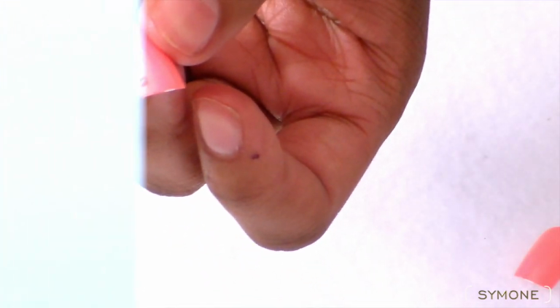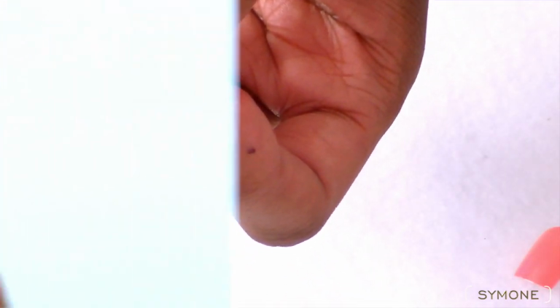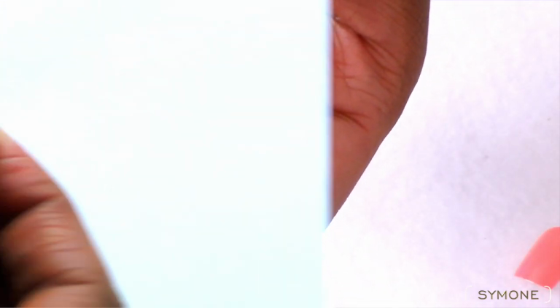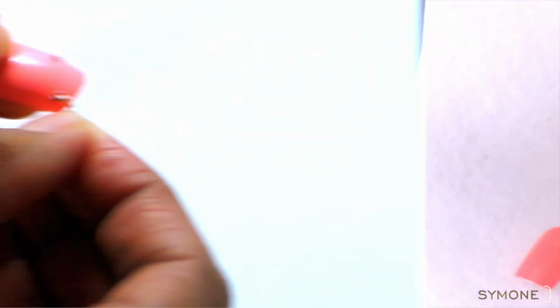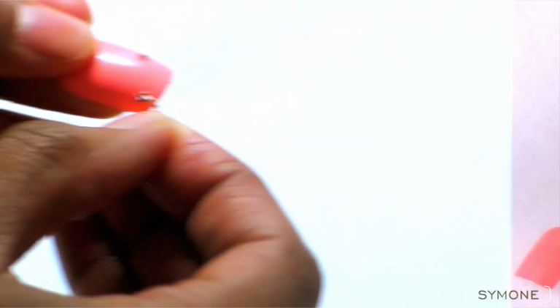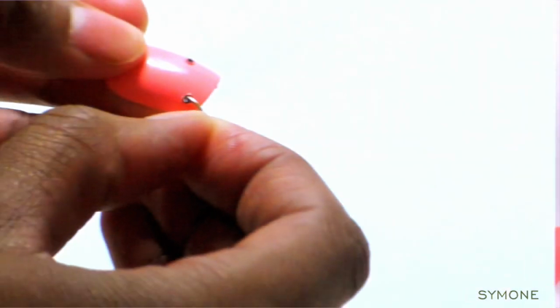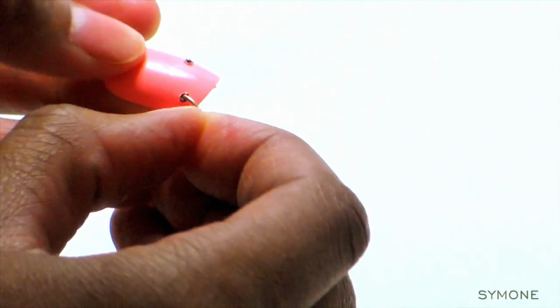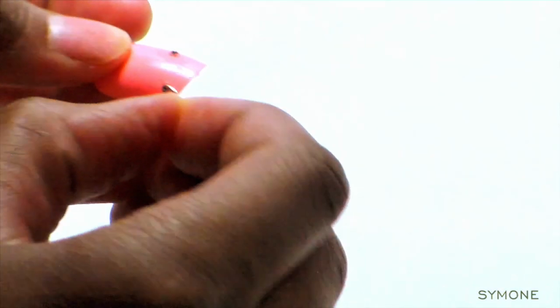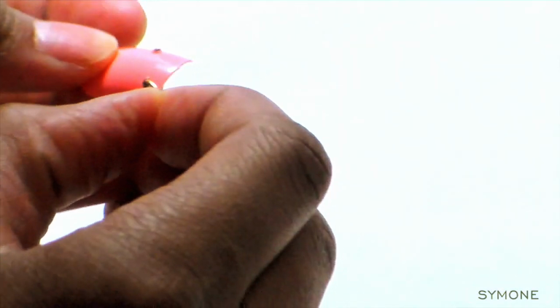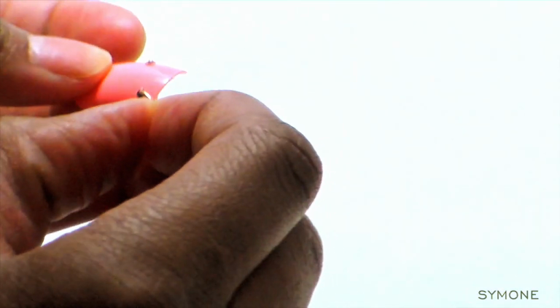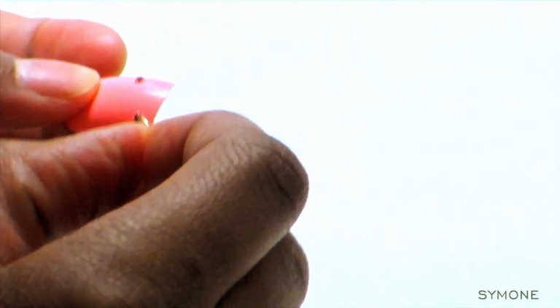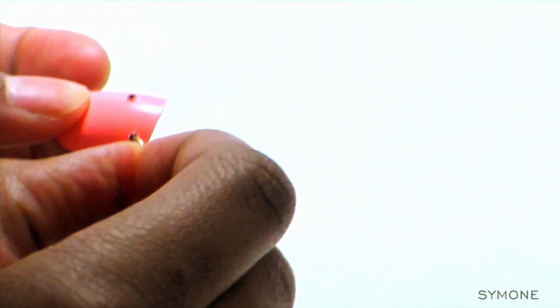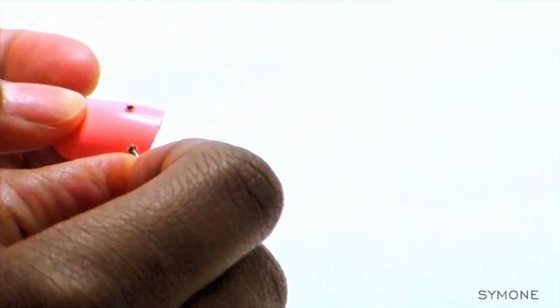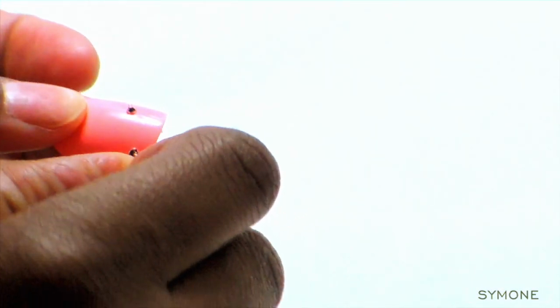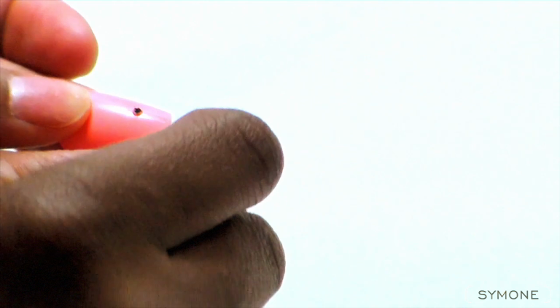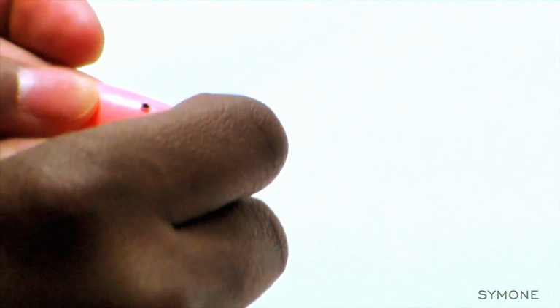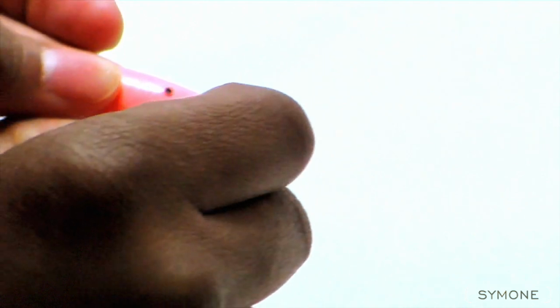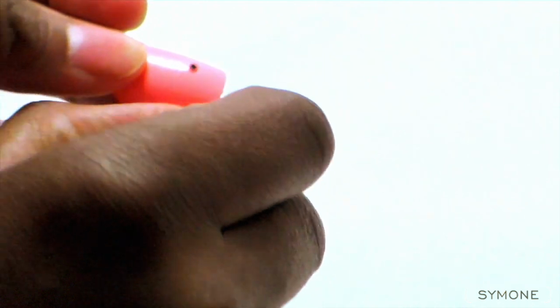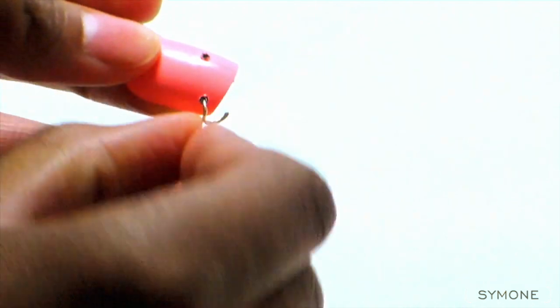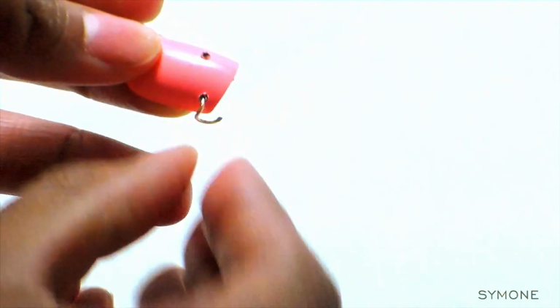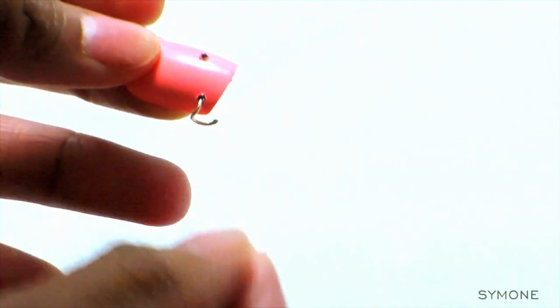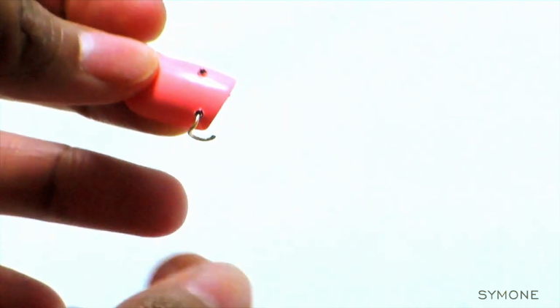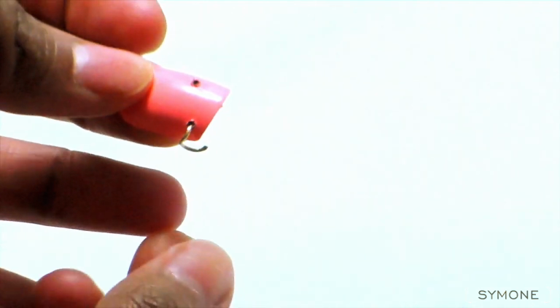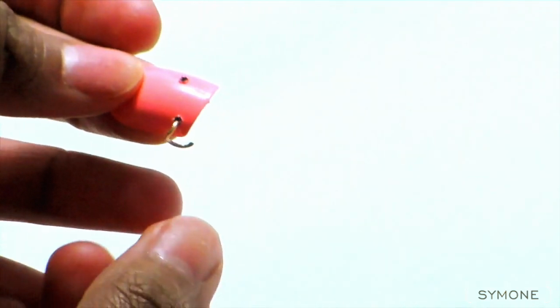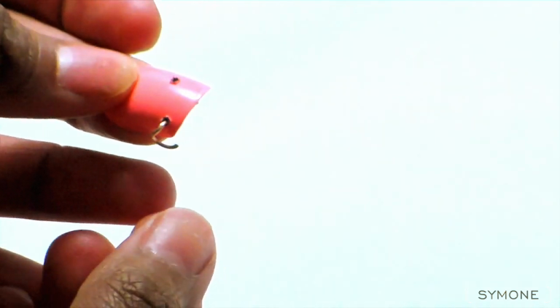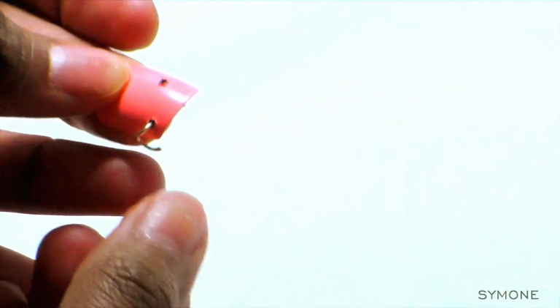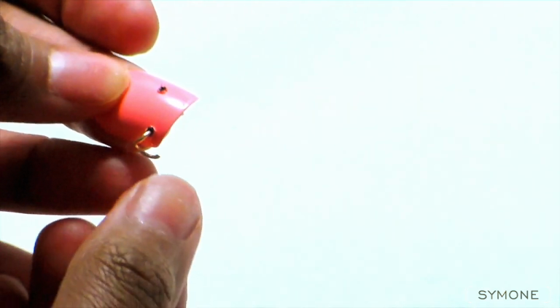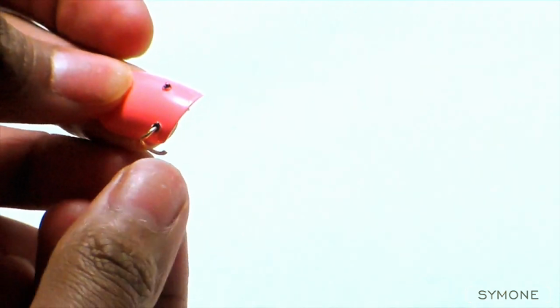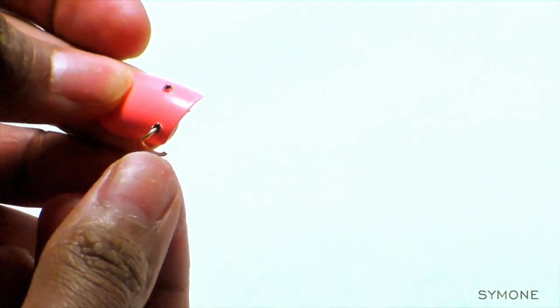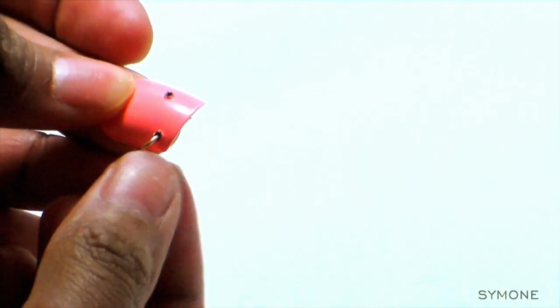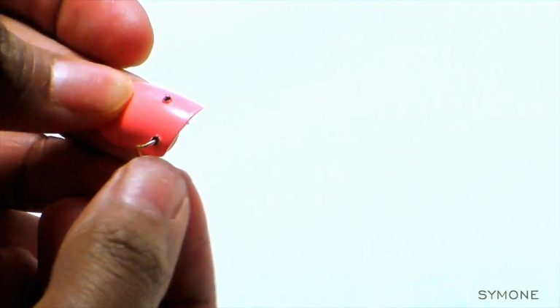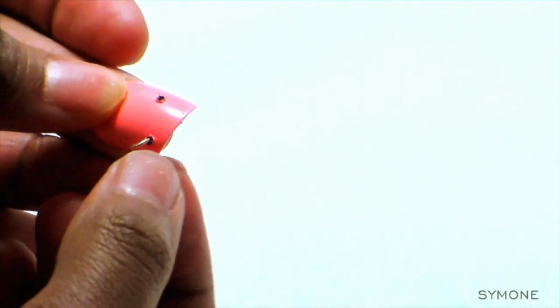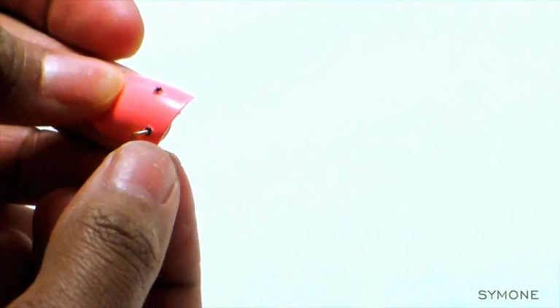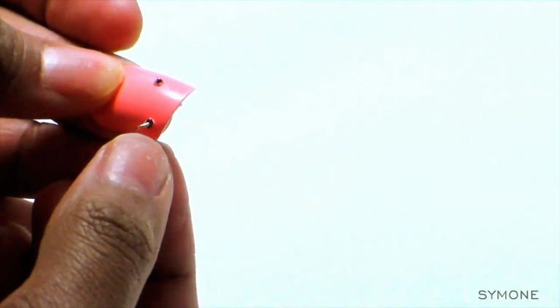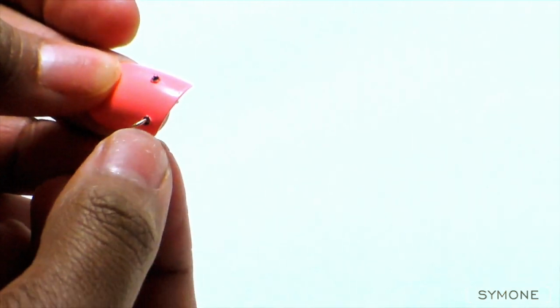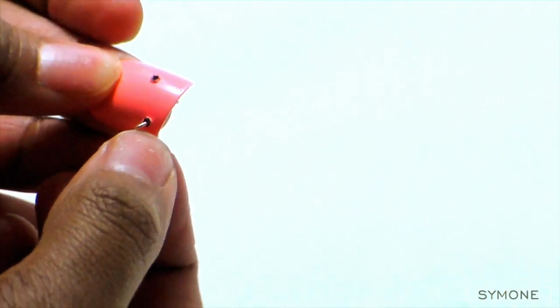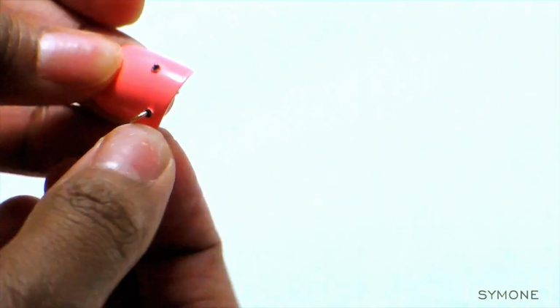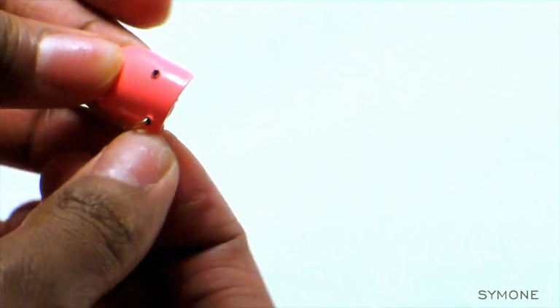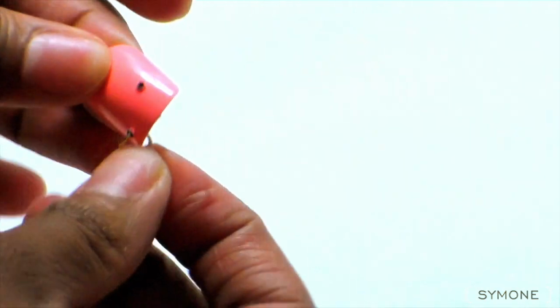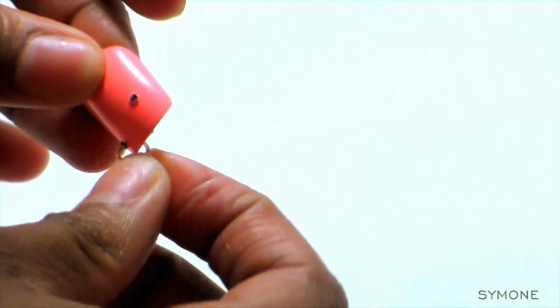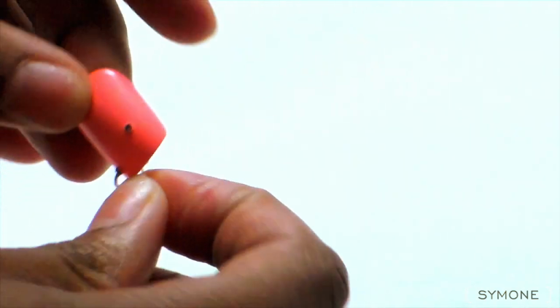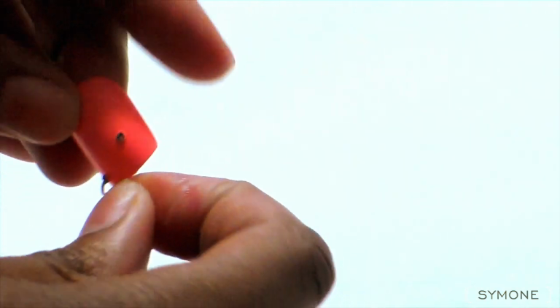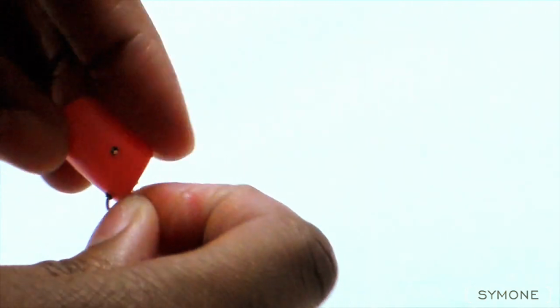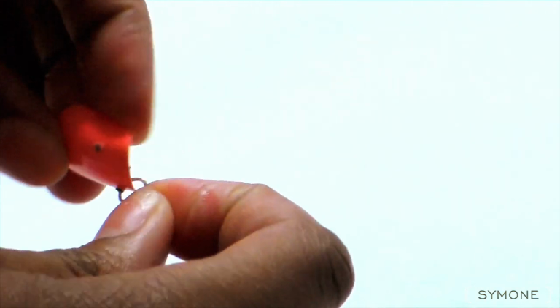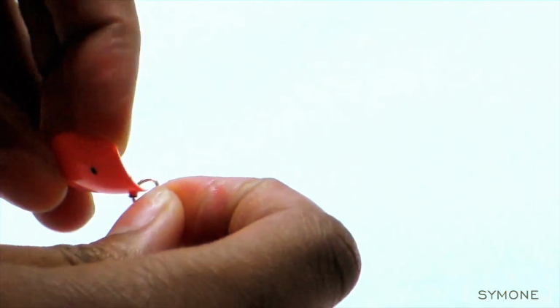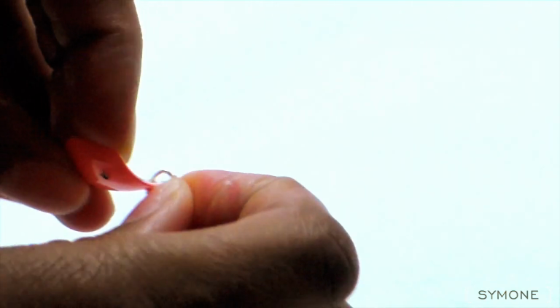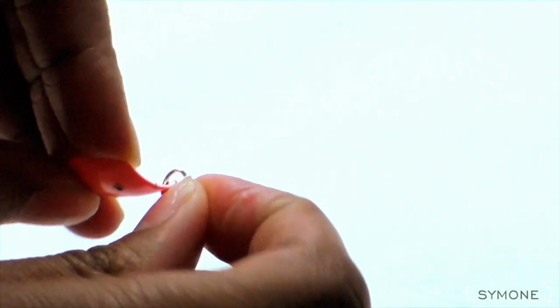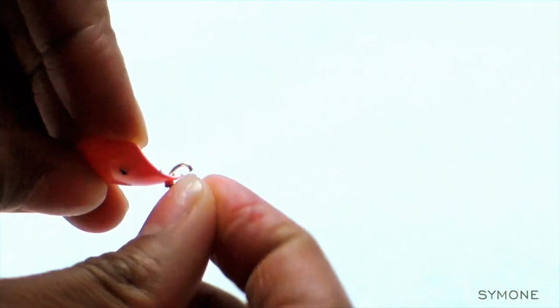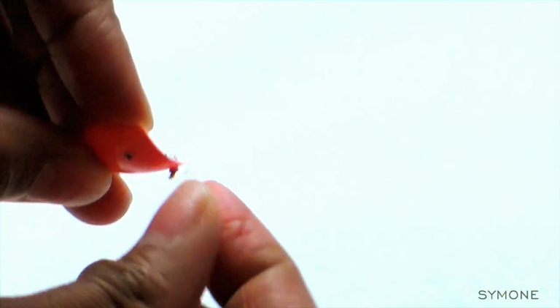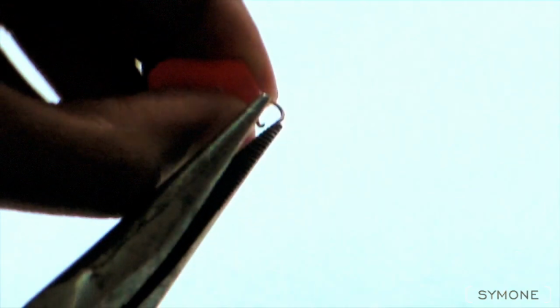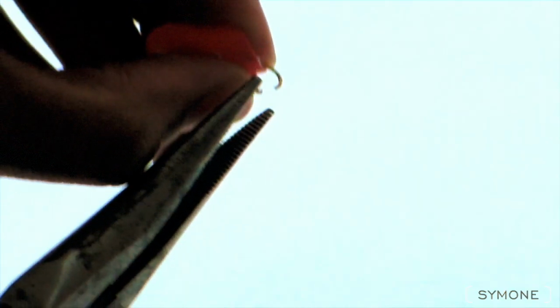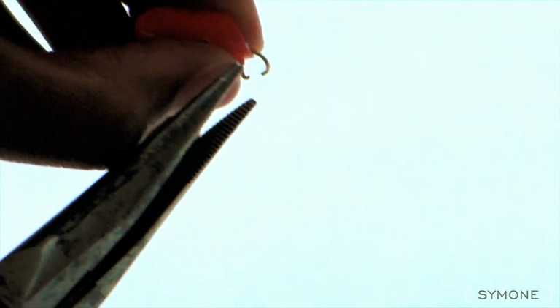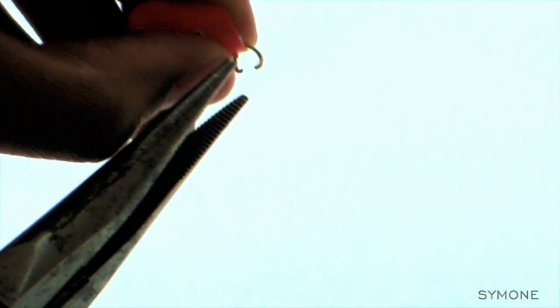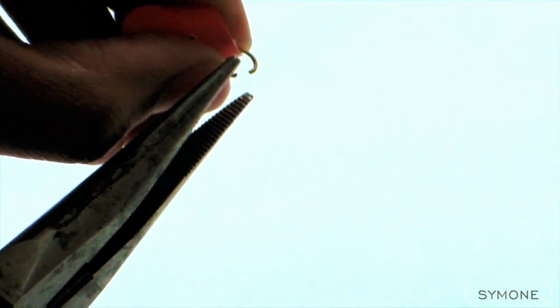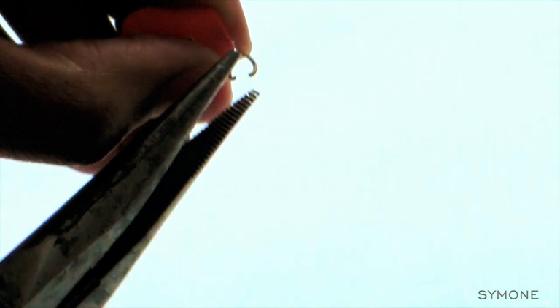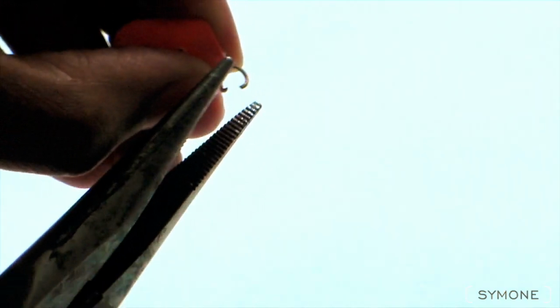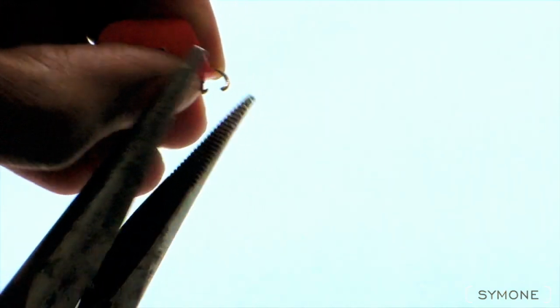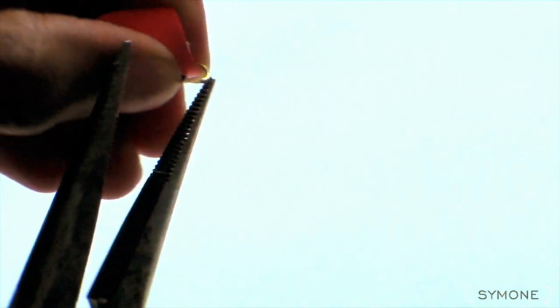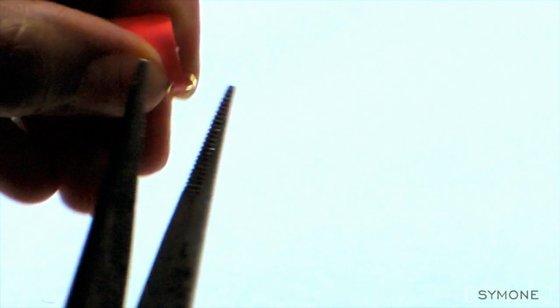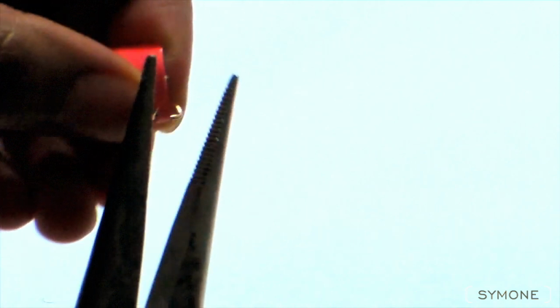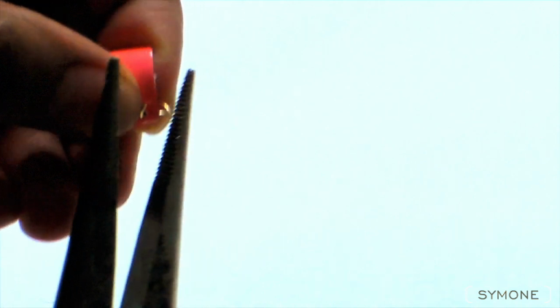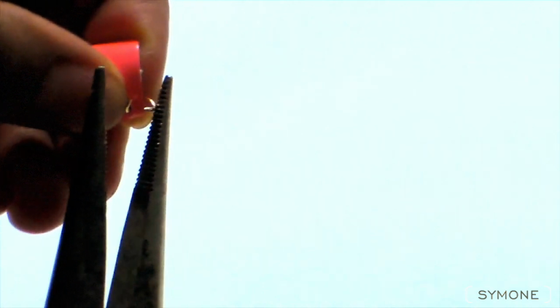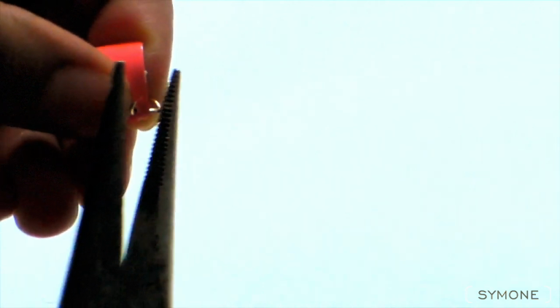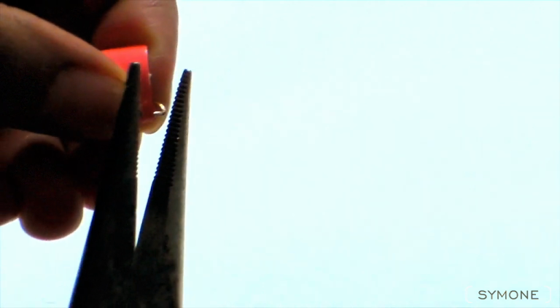I am just going to take one of the endings, place it through the hole of the nail, and clamp them together.